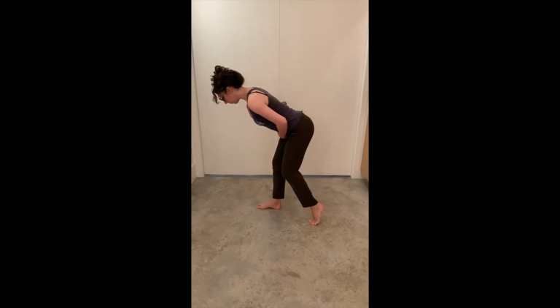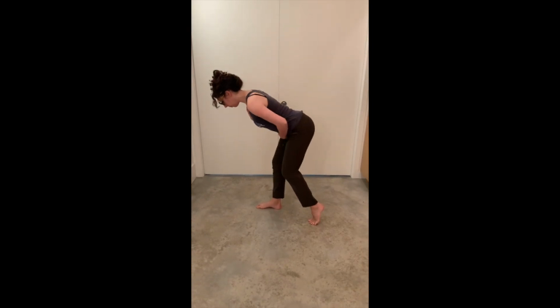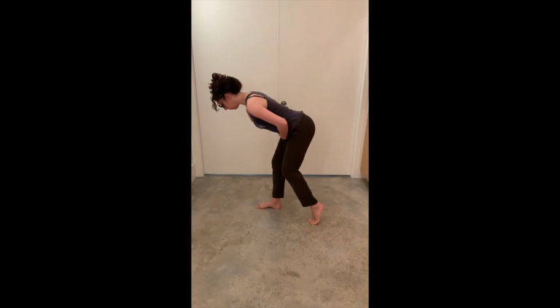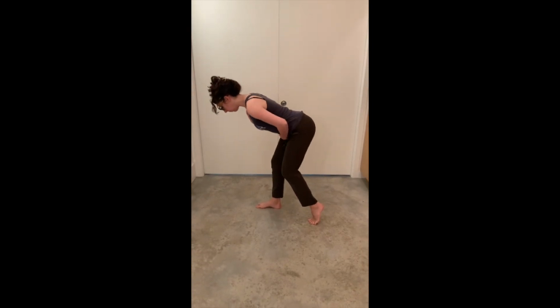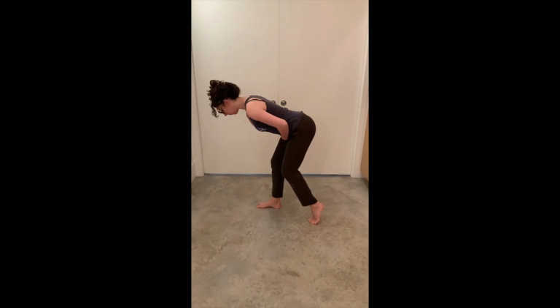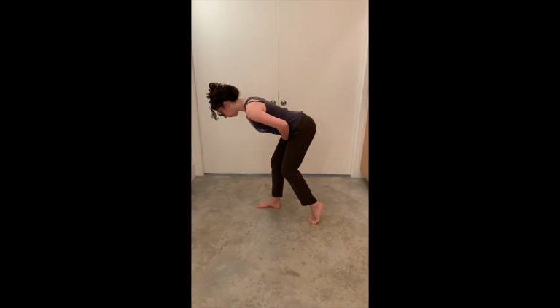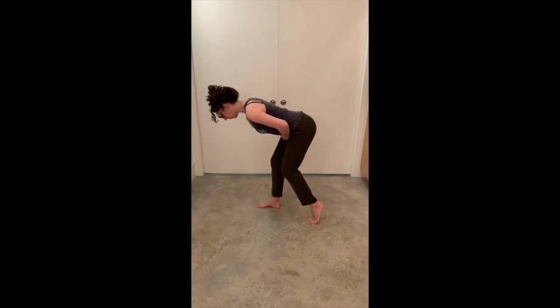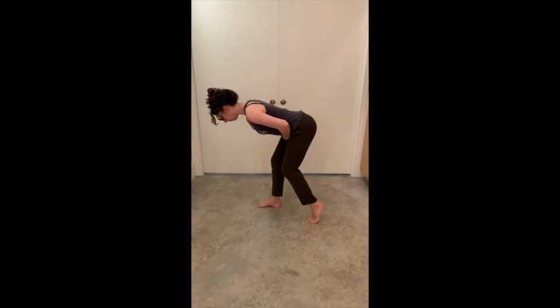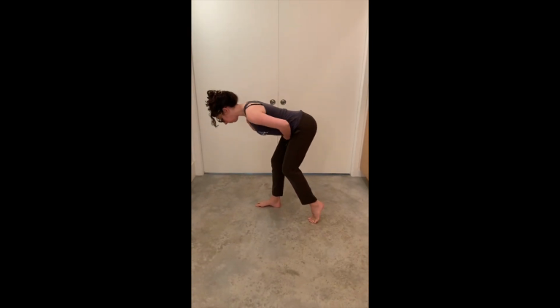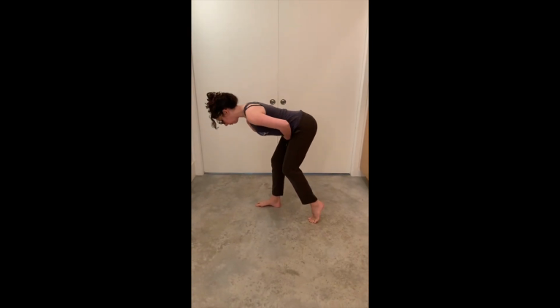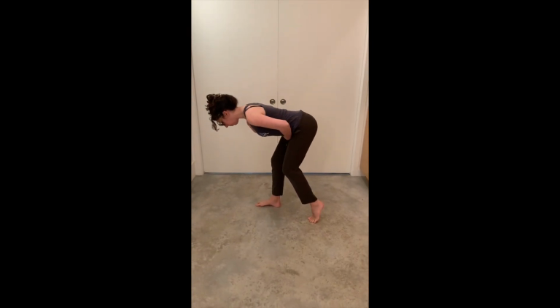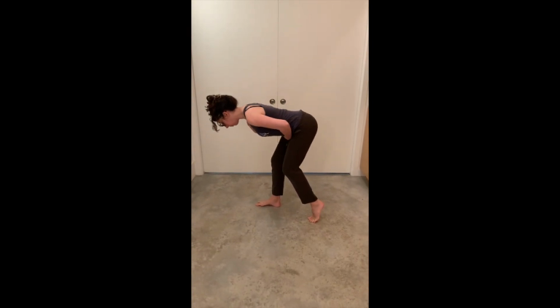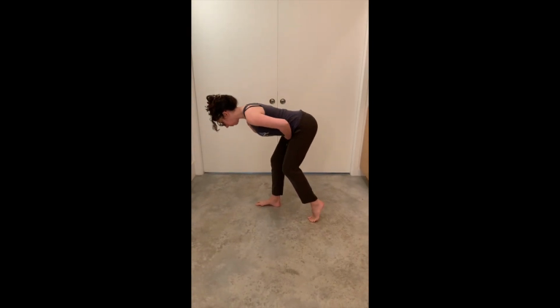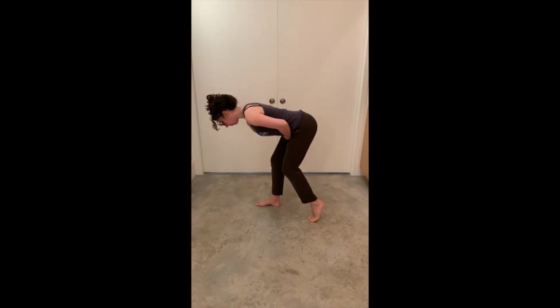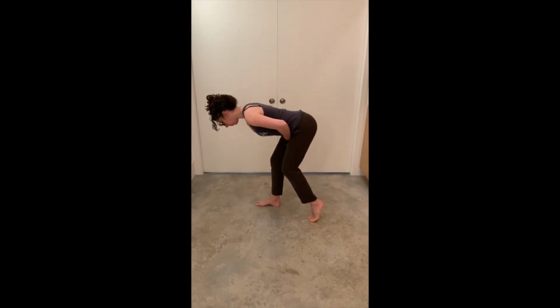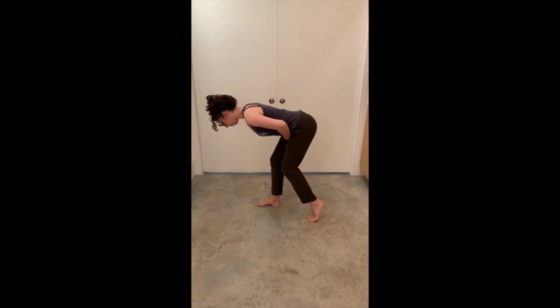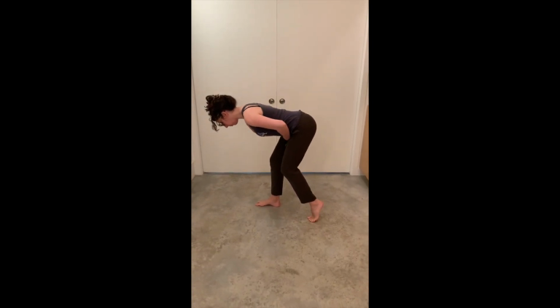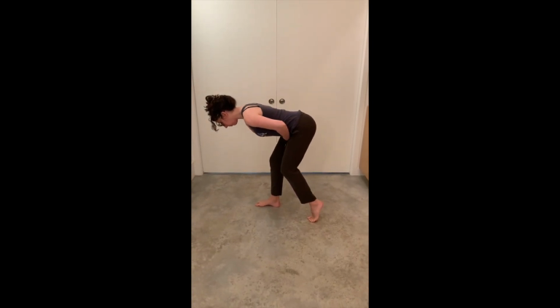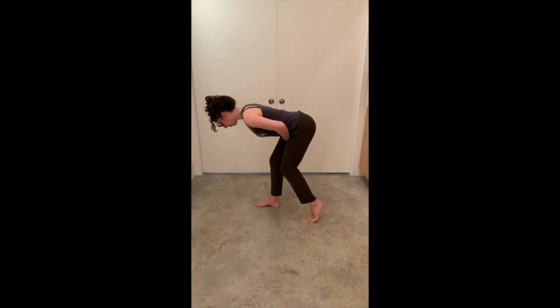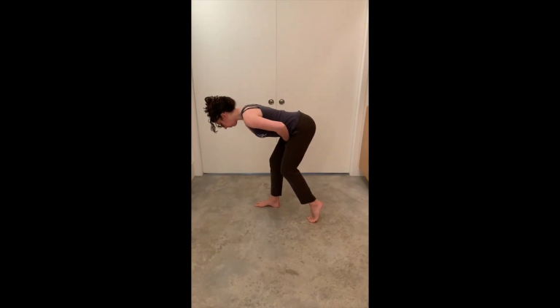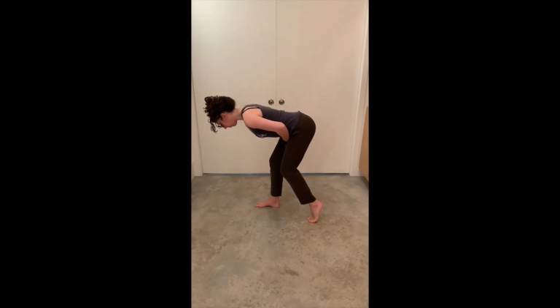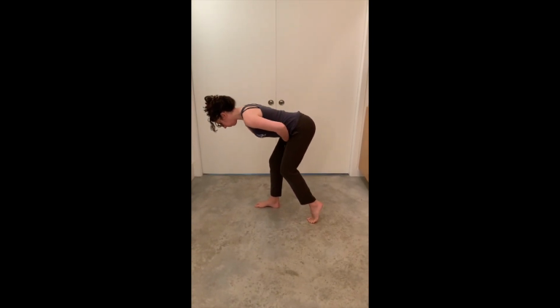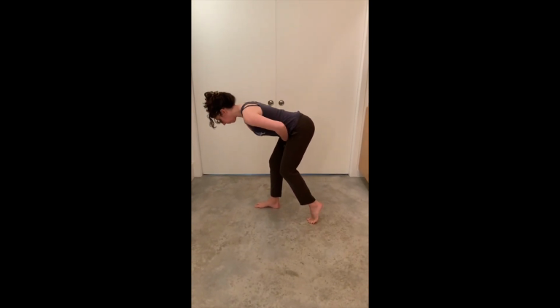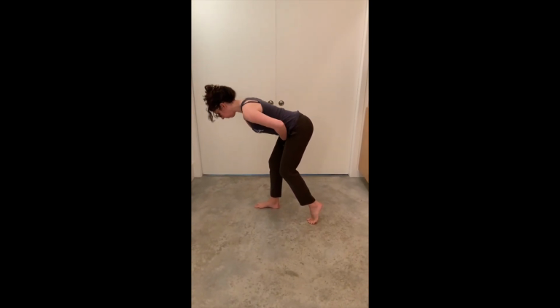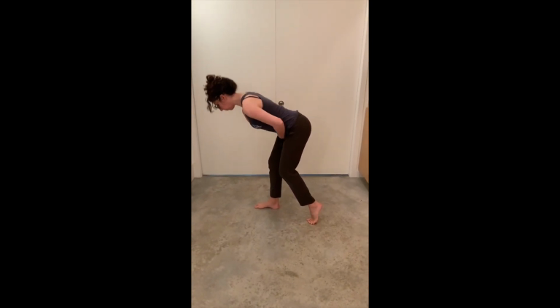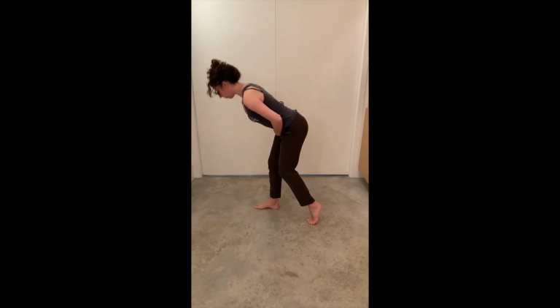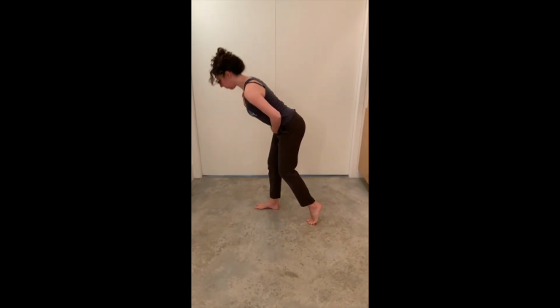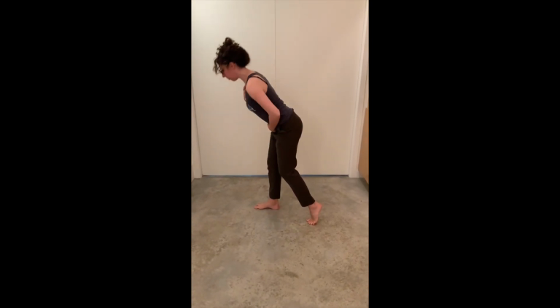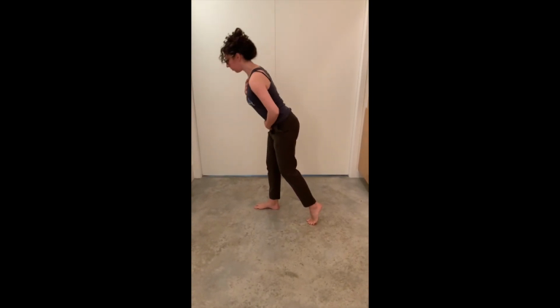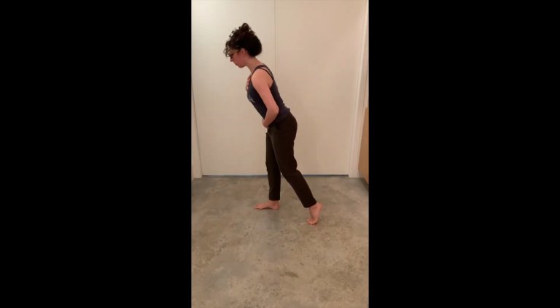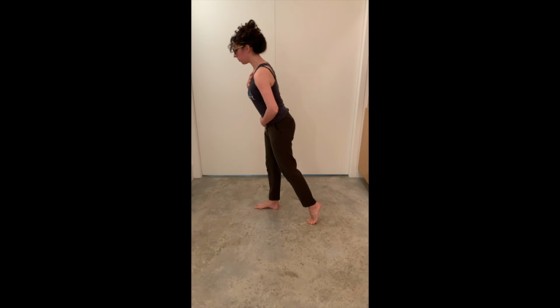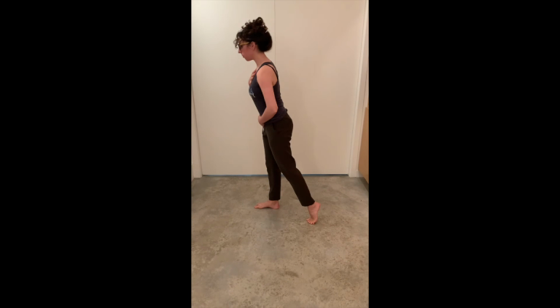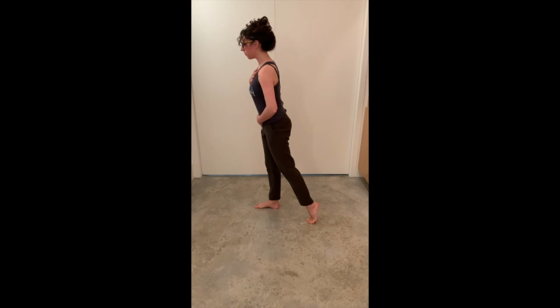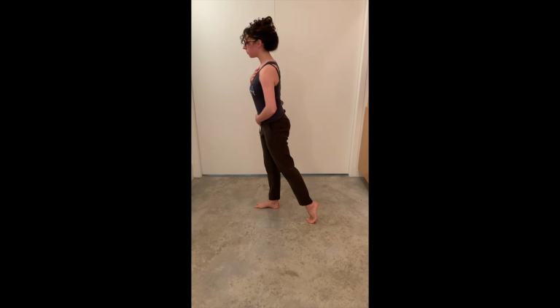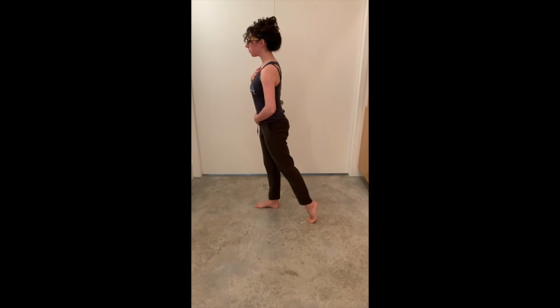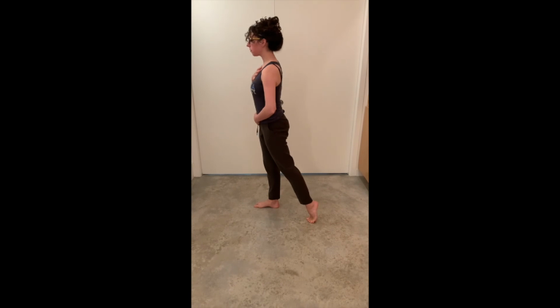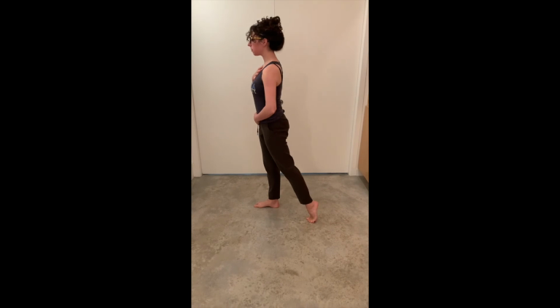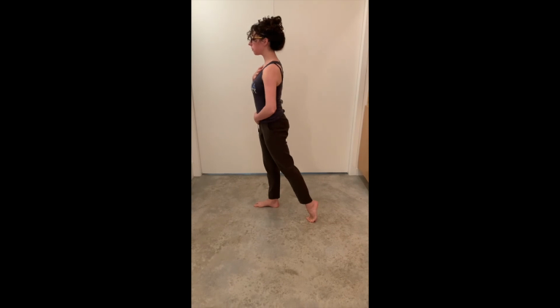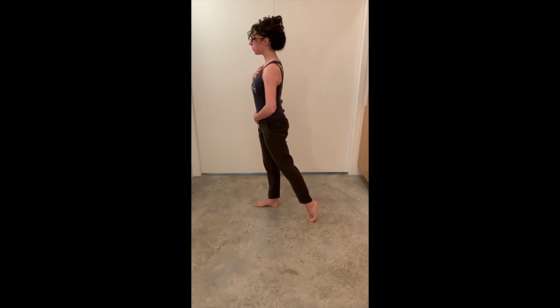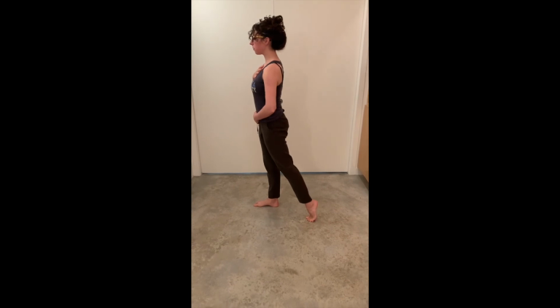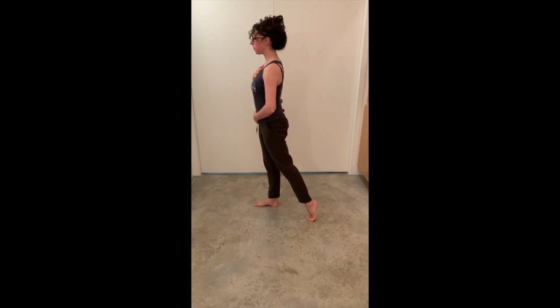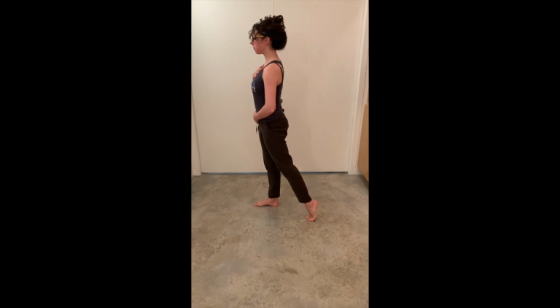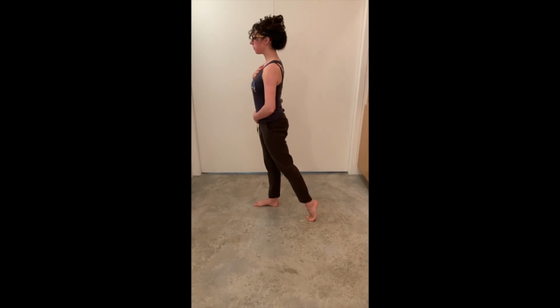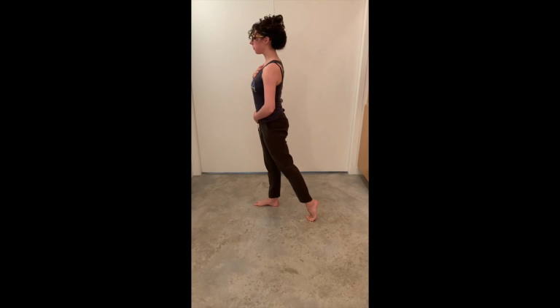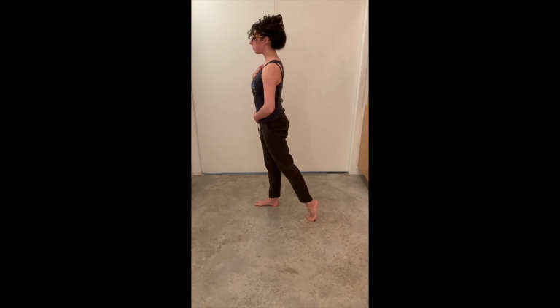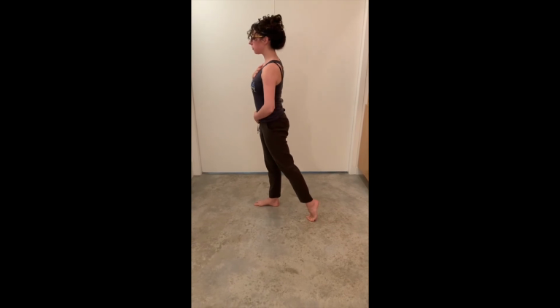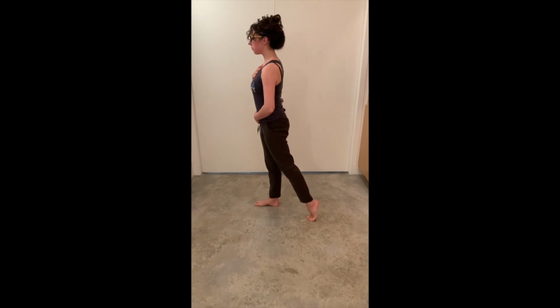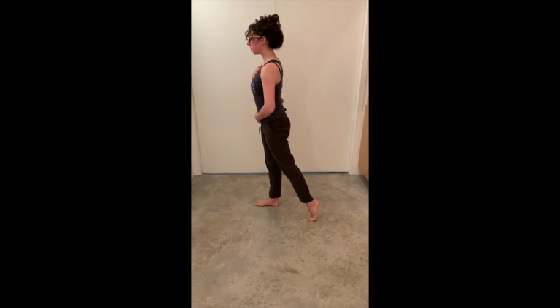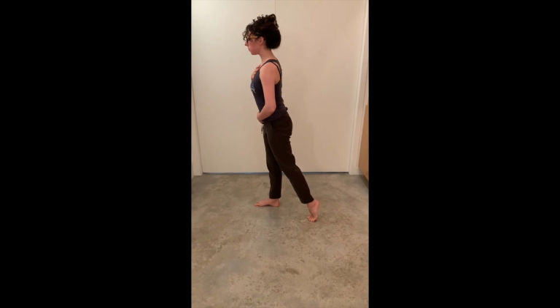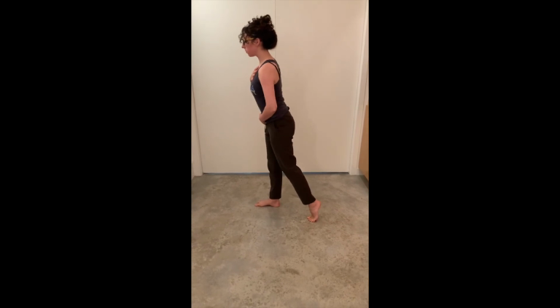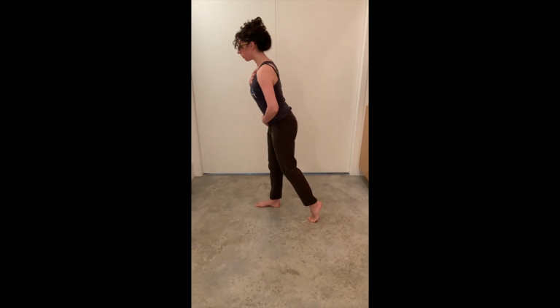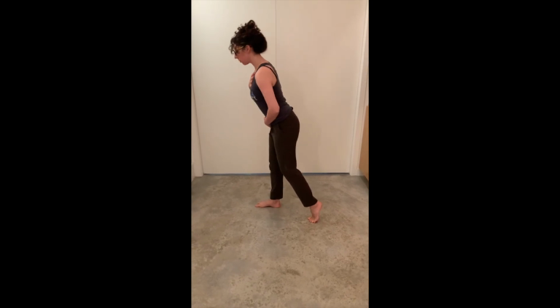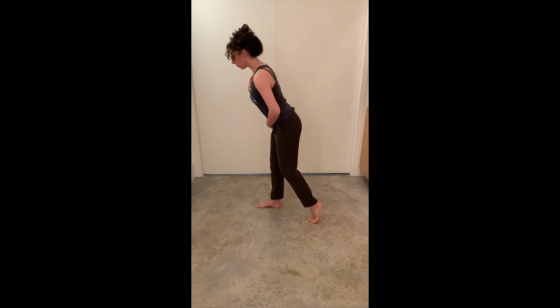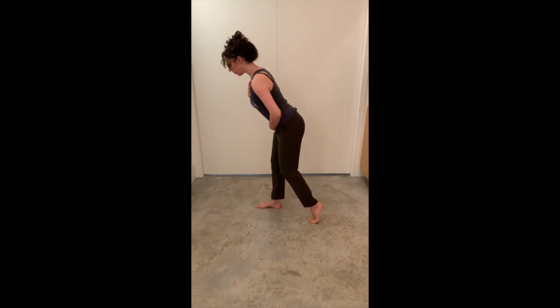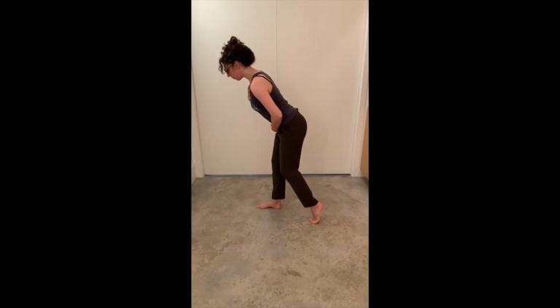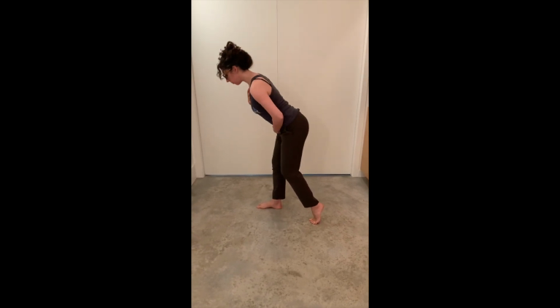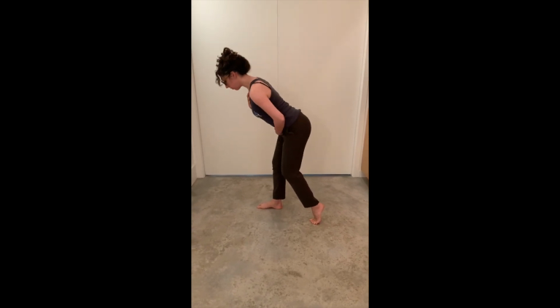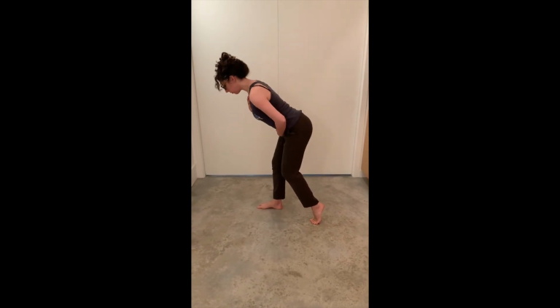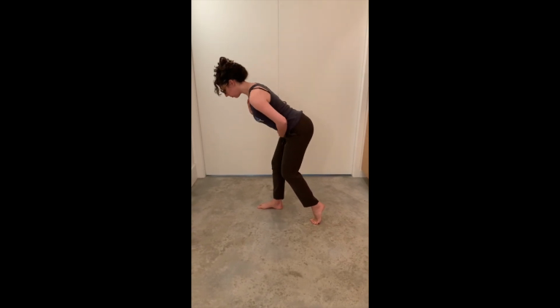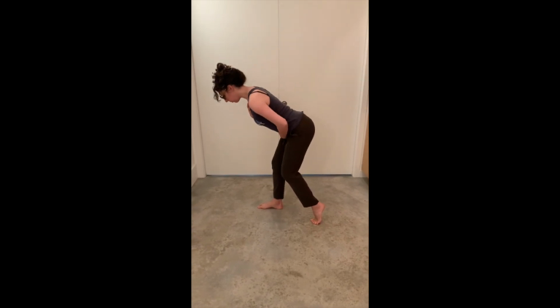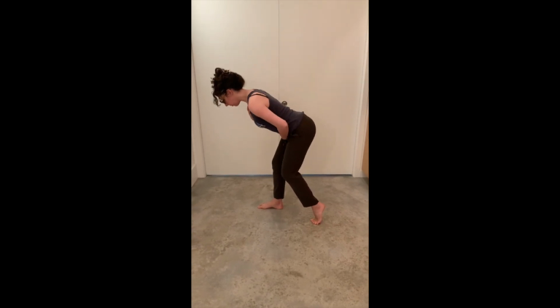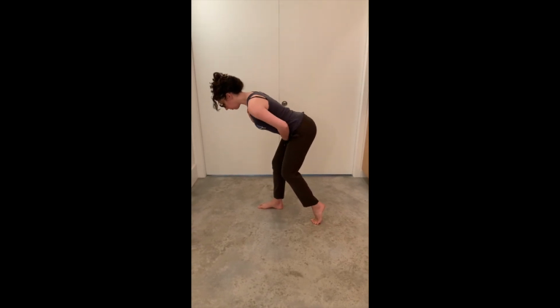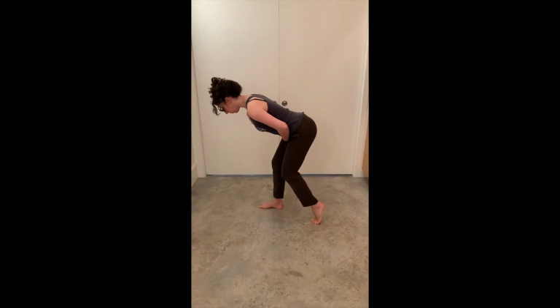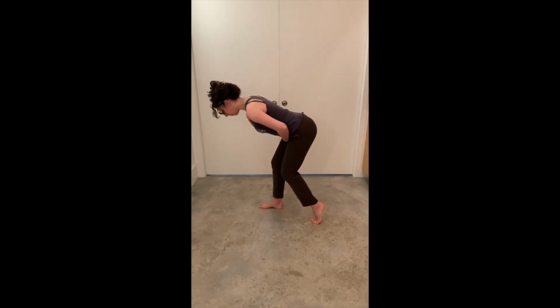Hinge over from the hips, and when you stand, push the front heel into the ground, engage the glutes and the hamstrings, and stand straight up.